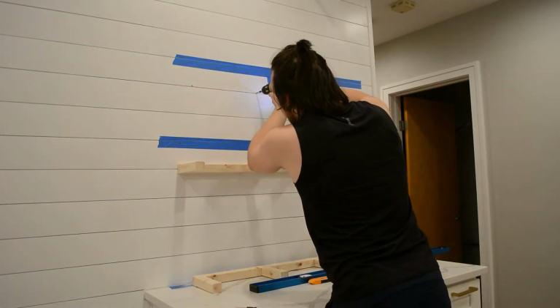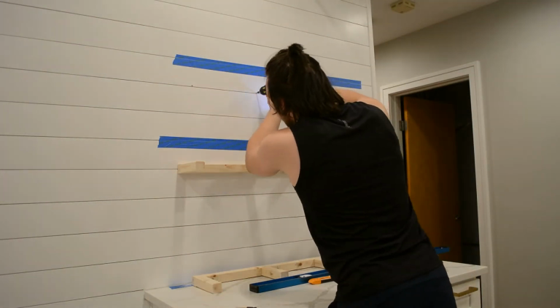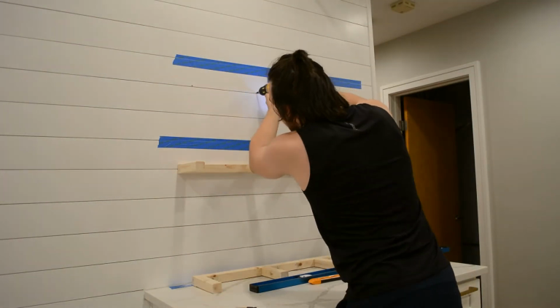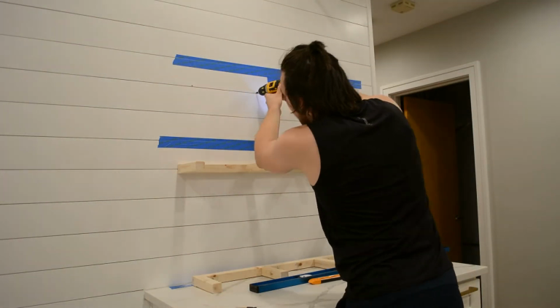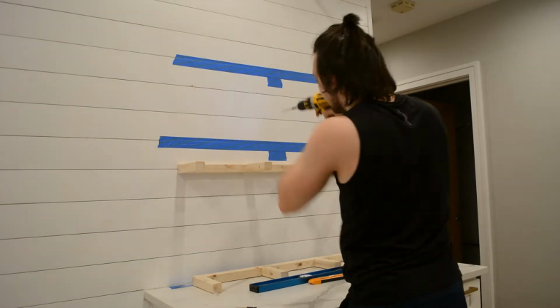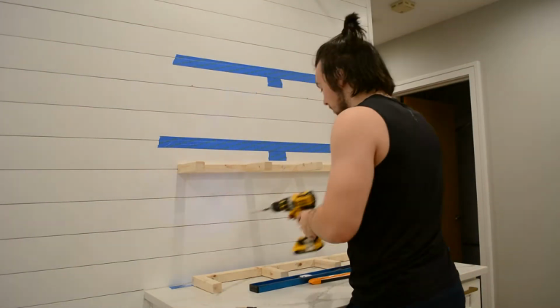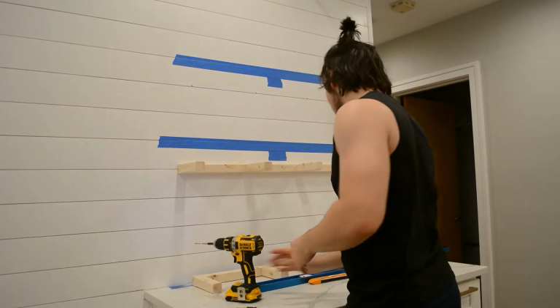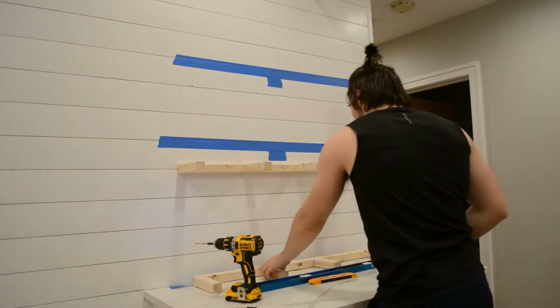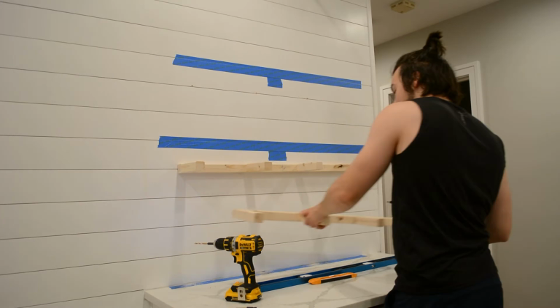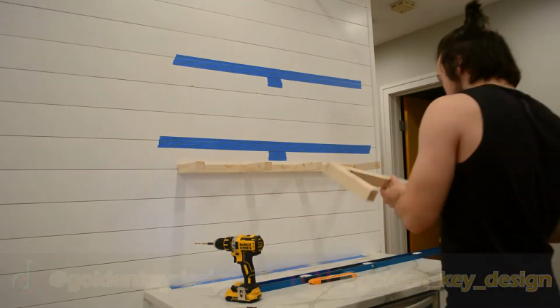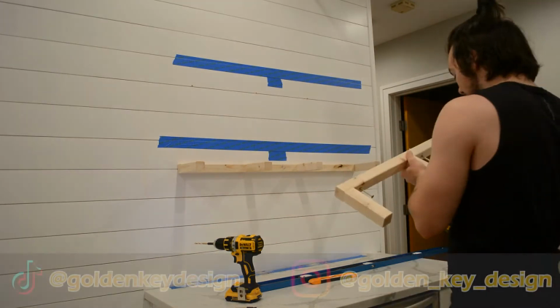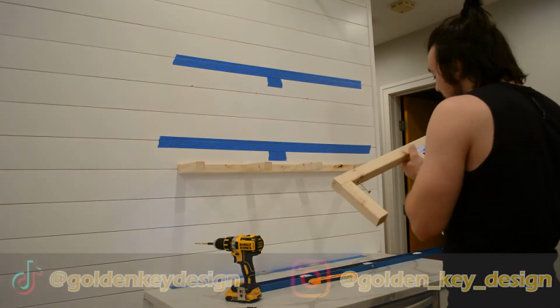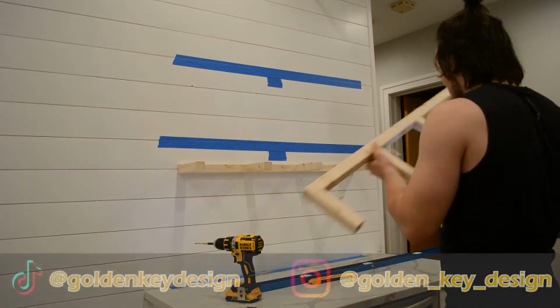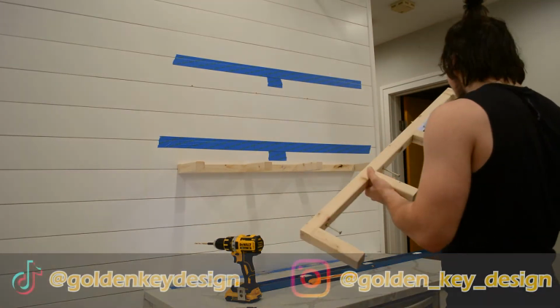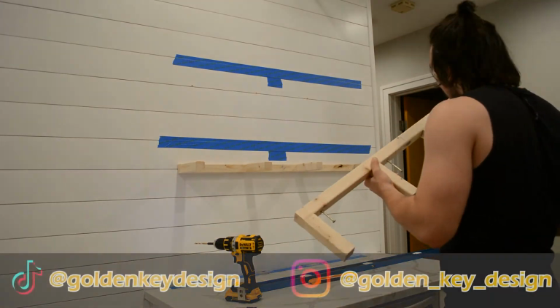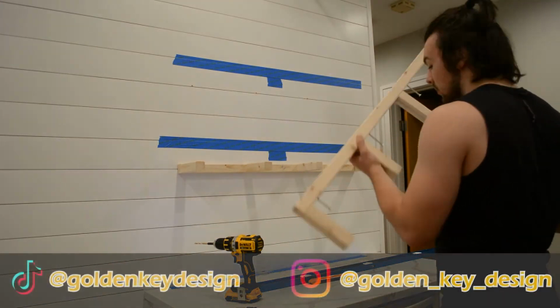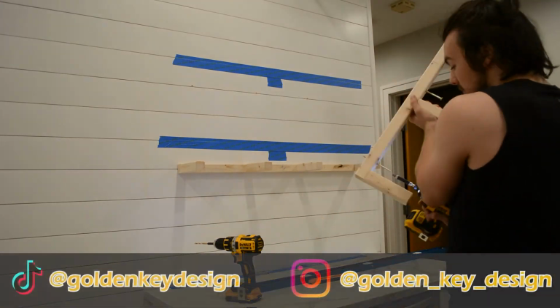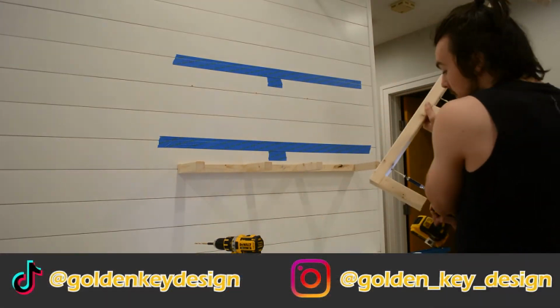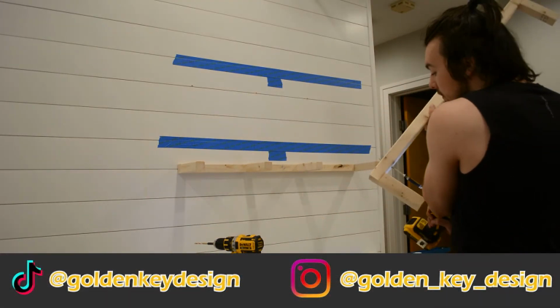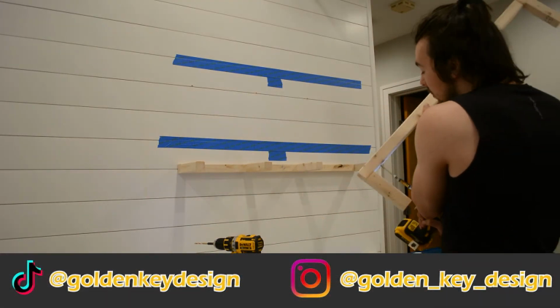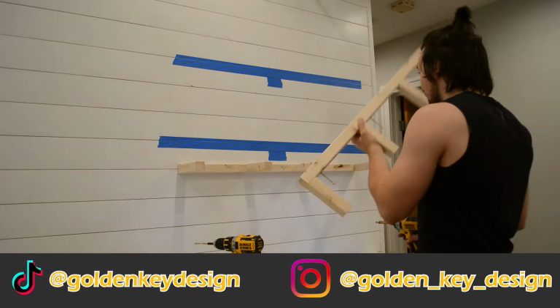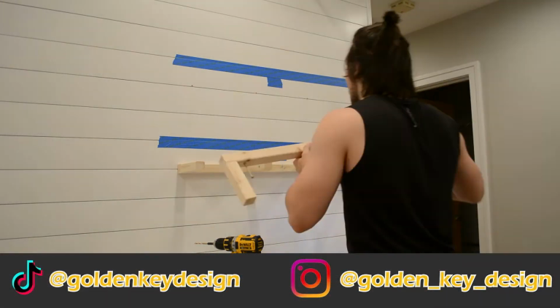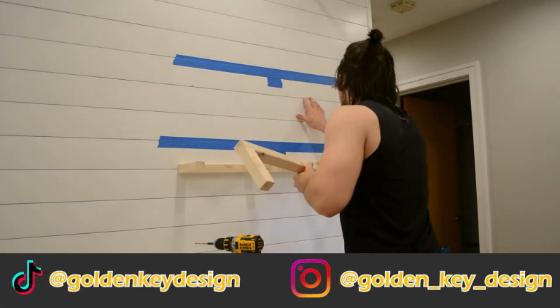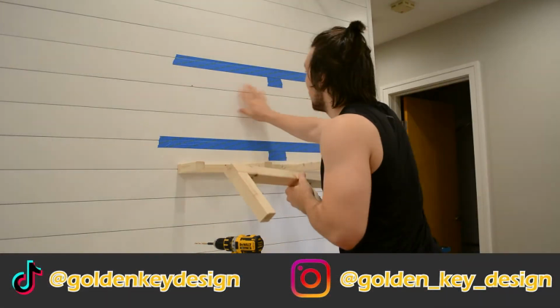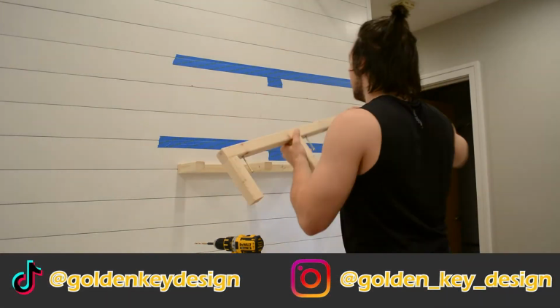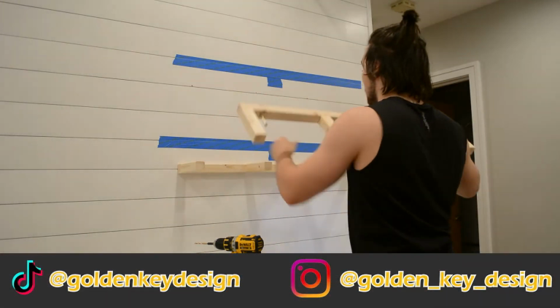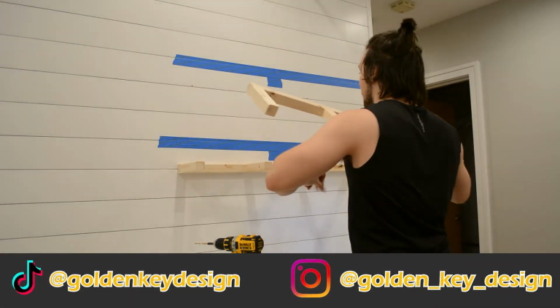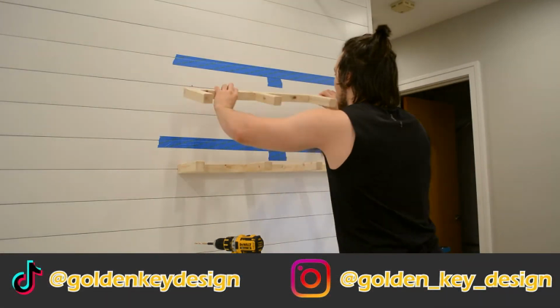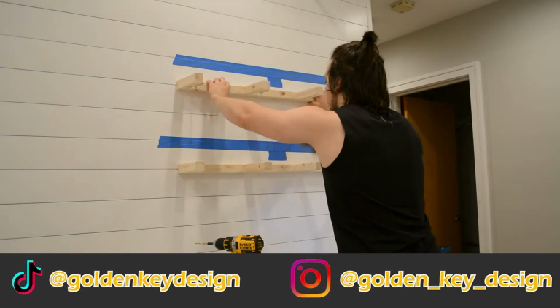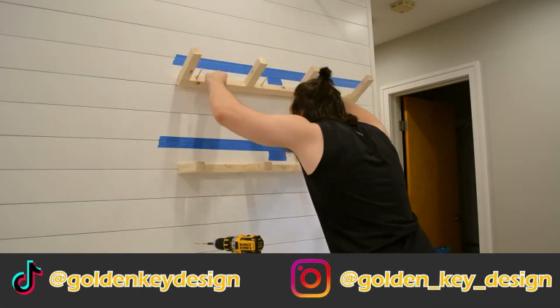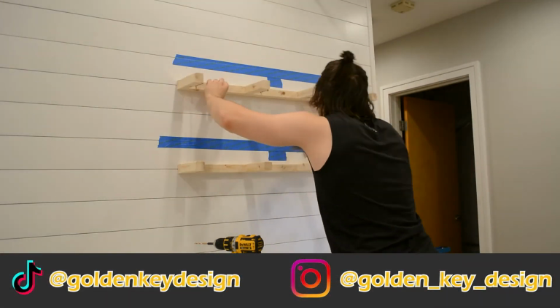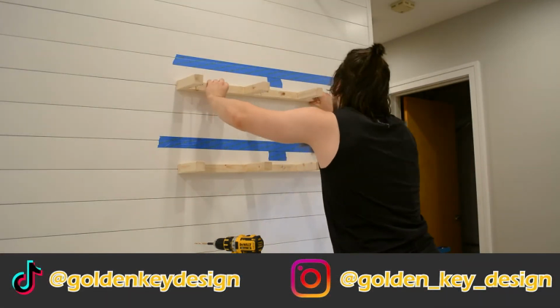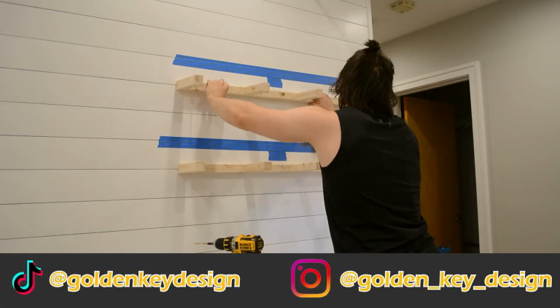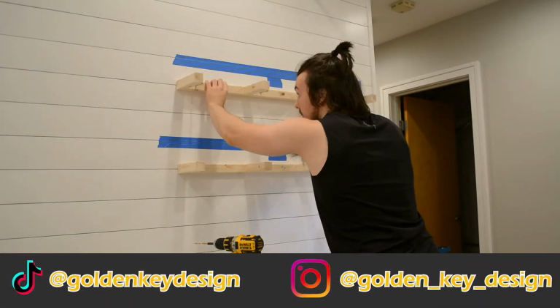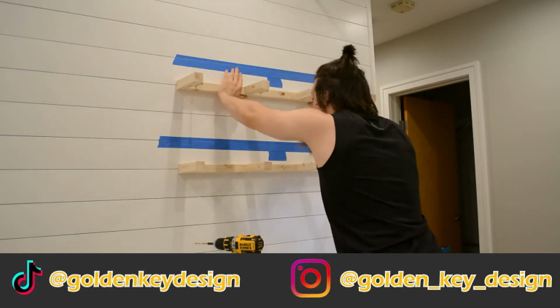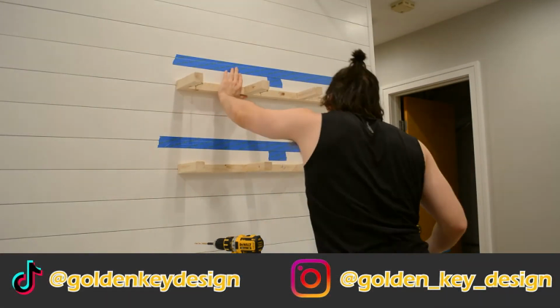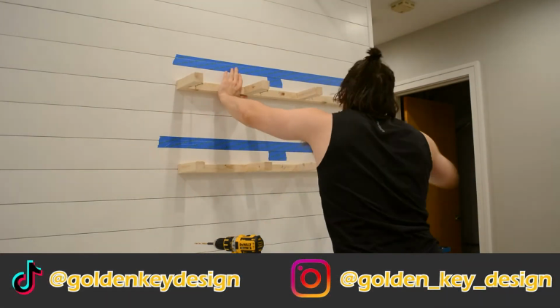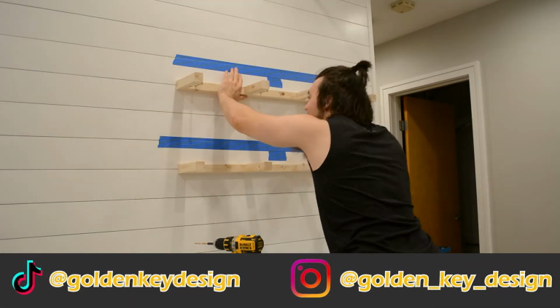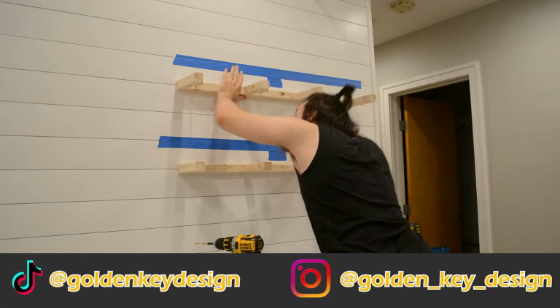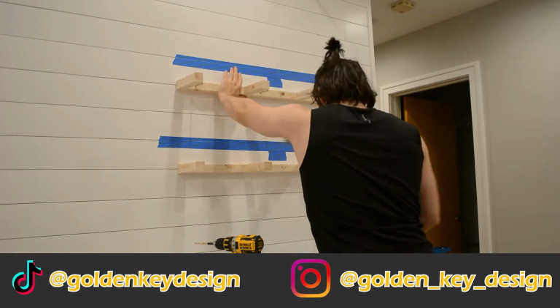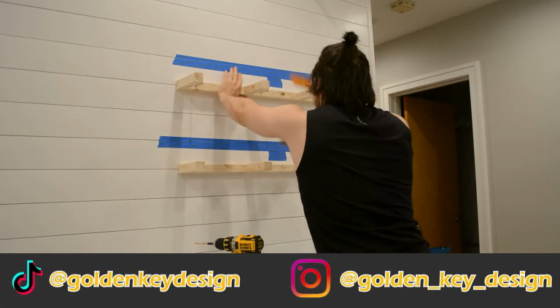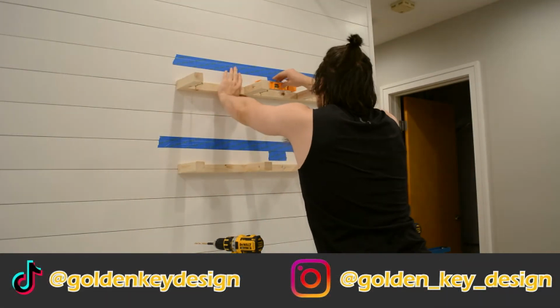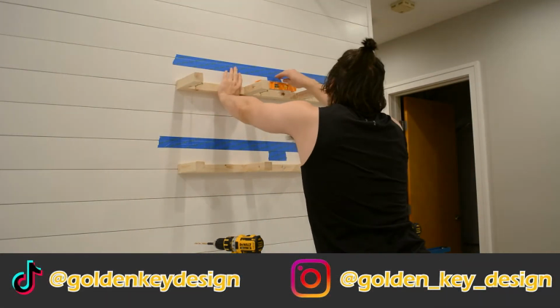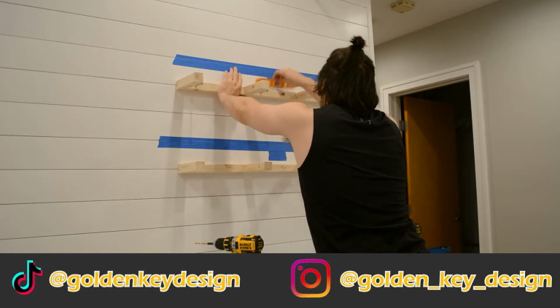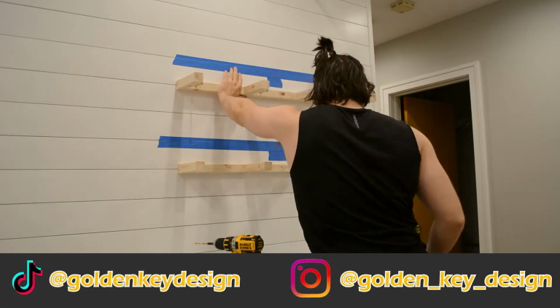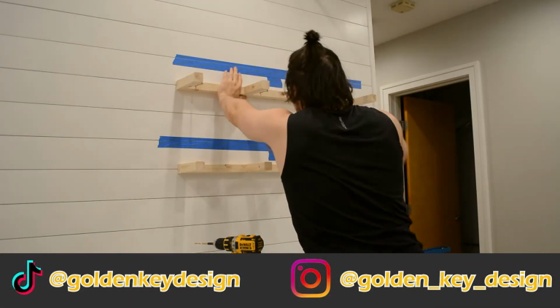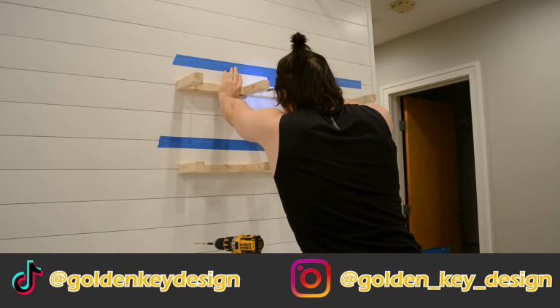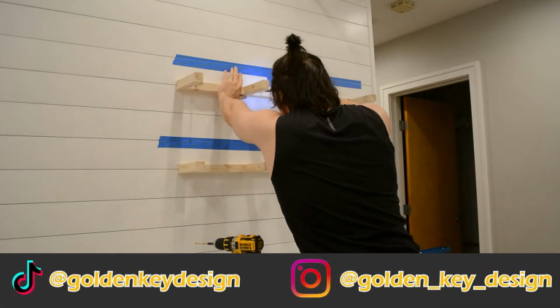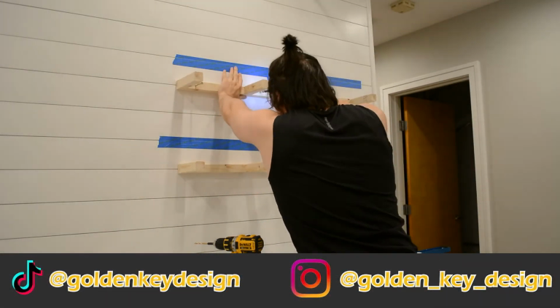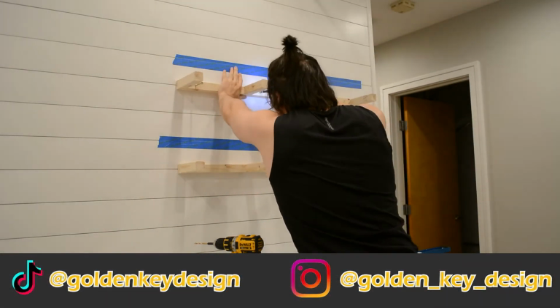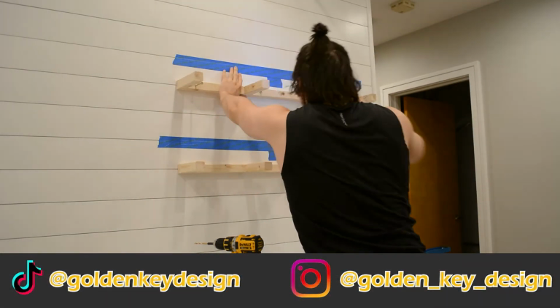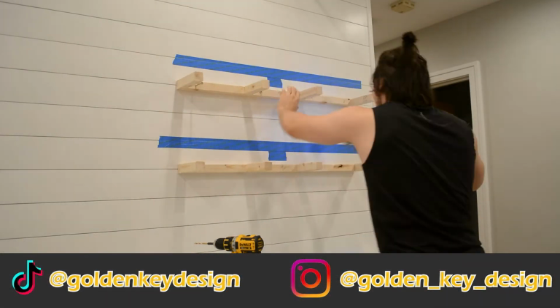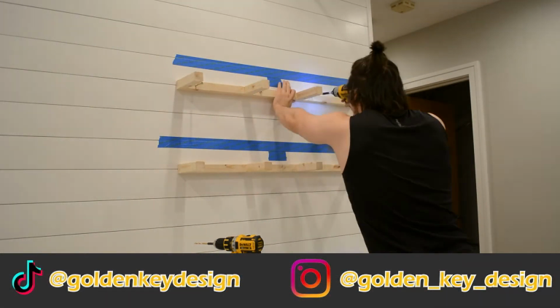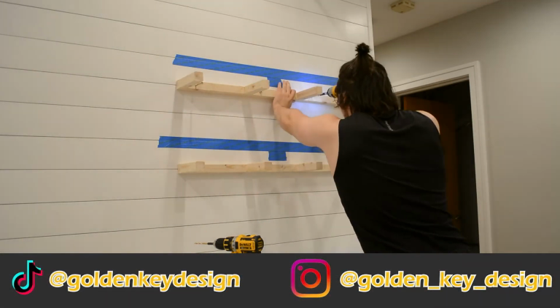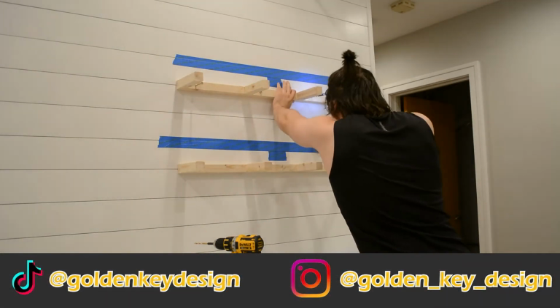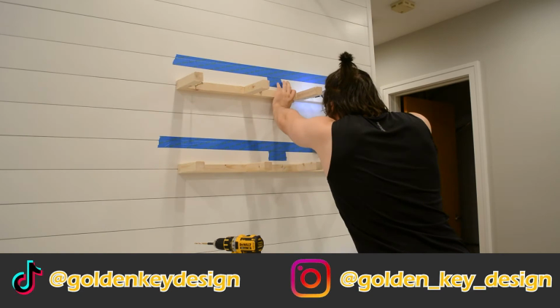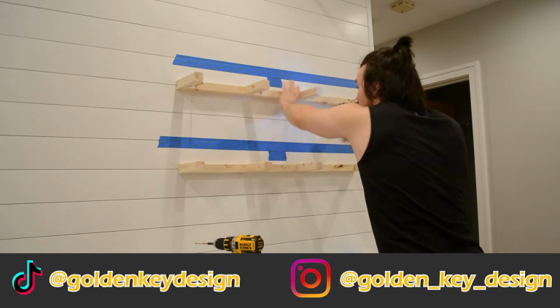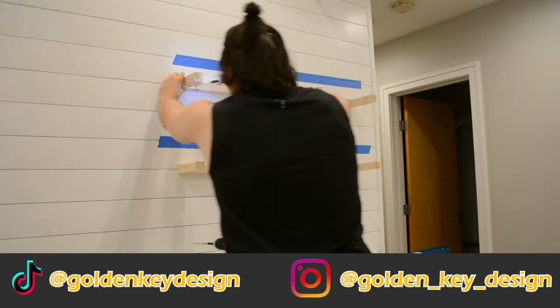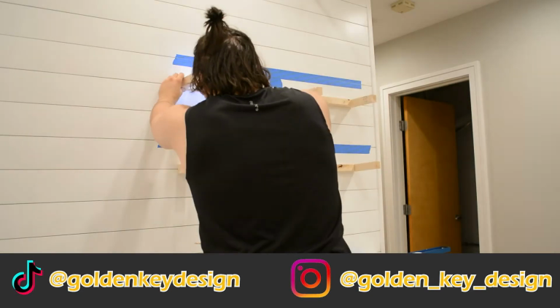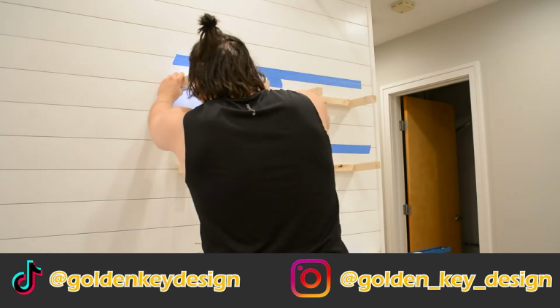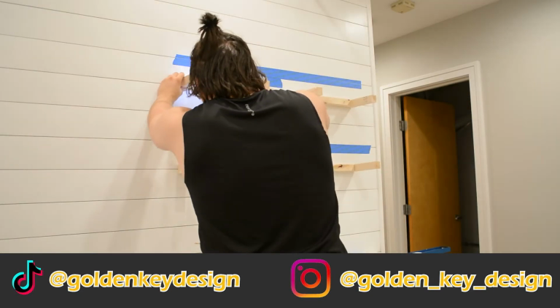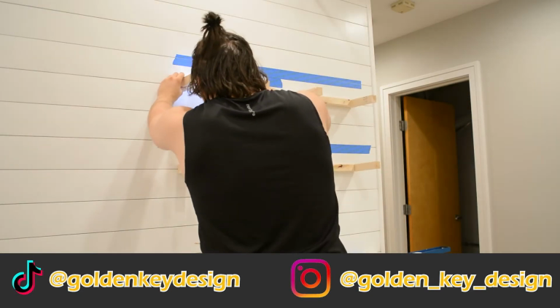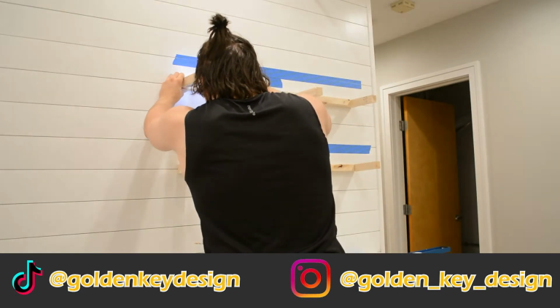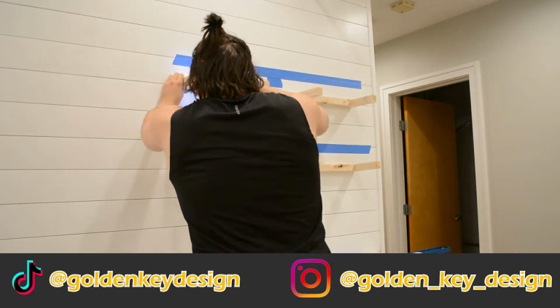While I installed the second one — if you're enjoying this content, I recommend checking out our TikTok and Instagram as we have a lot more DIY content over there as well.